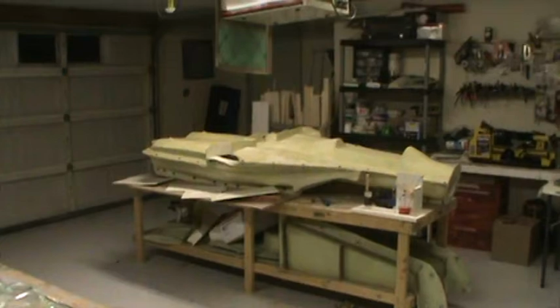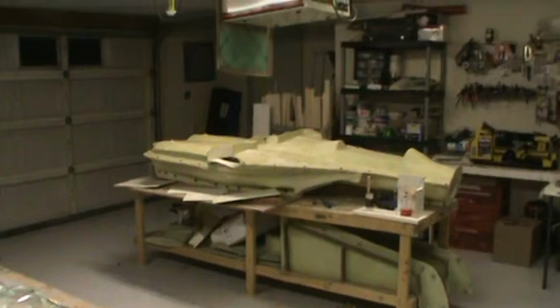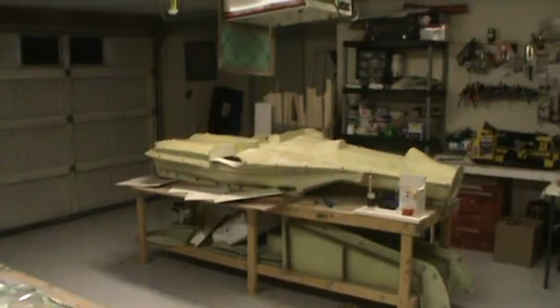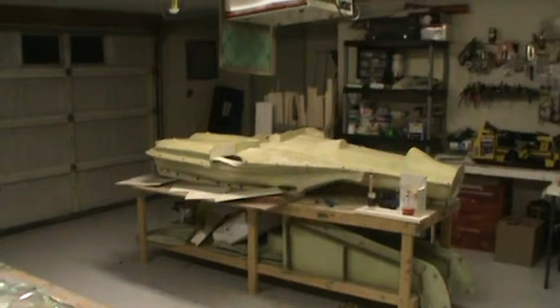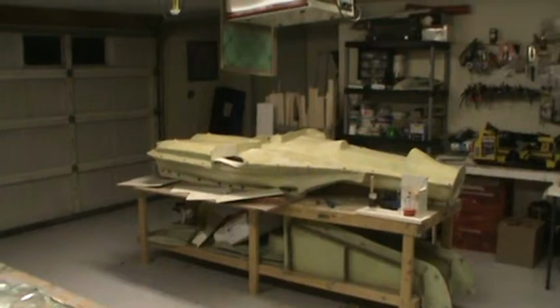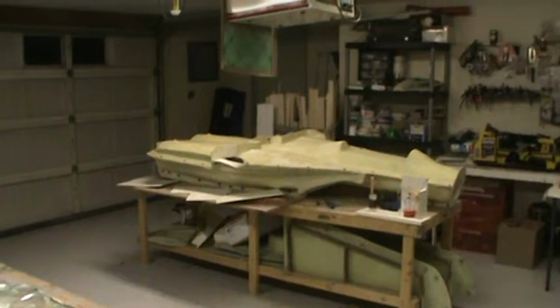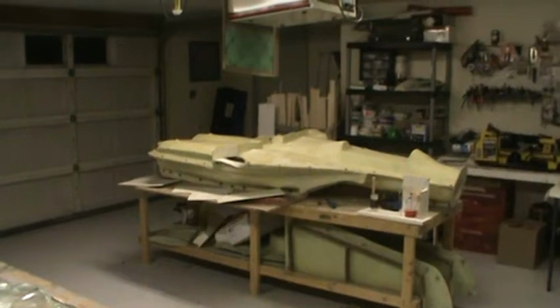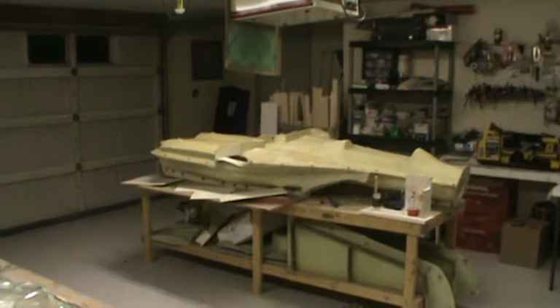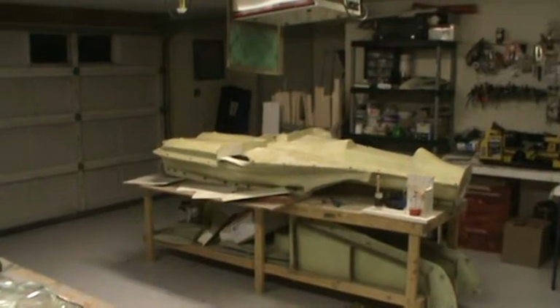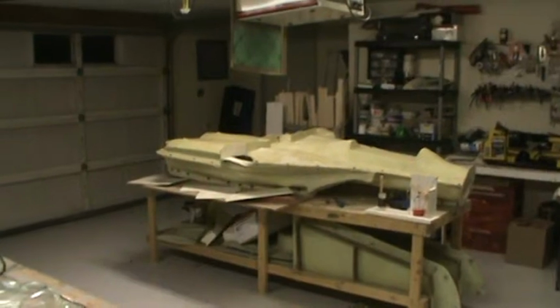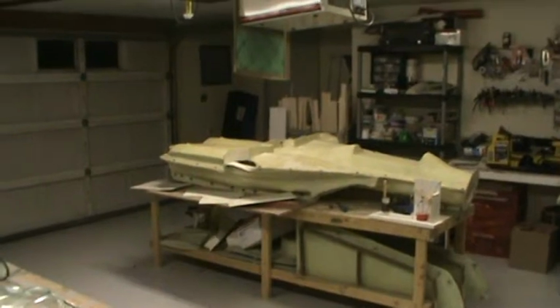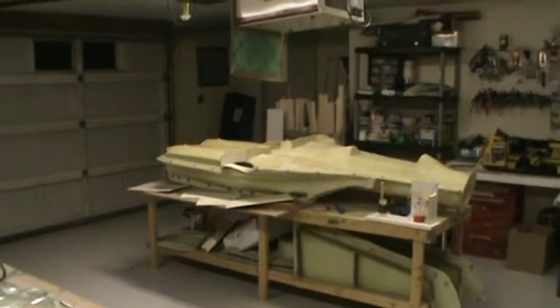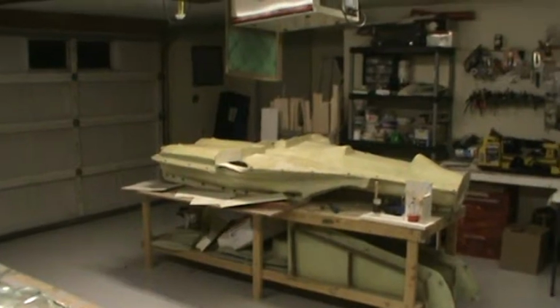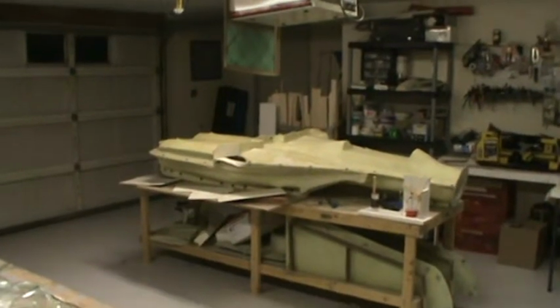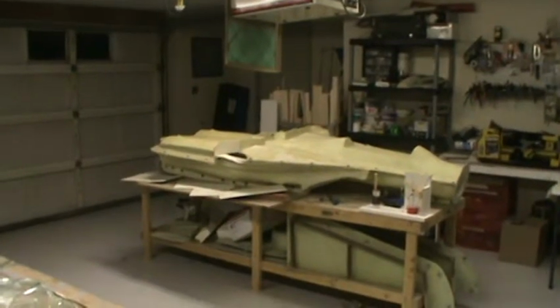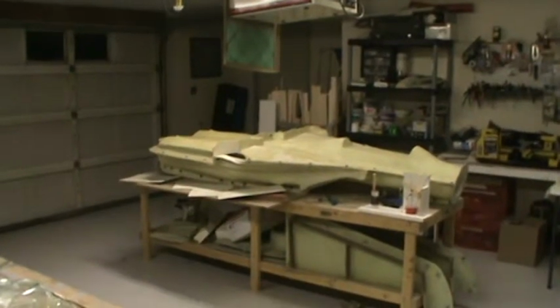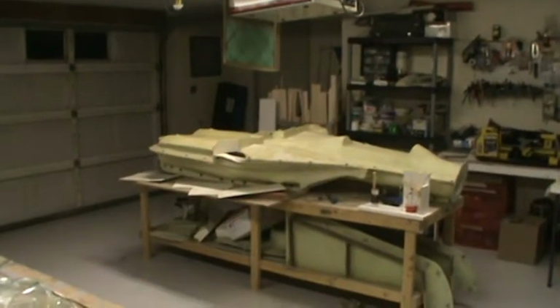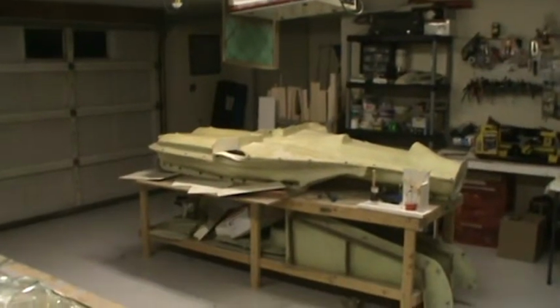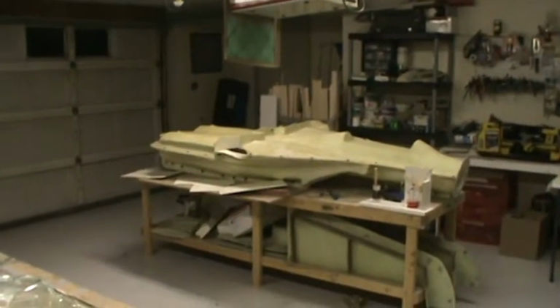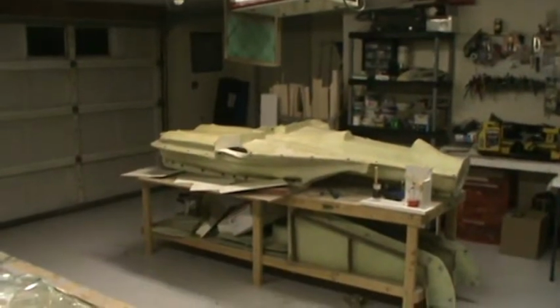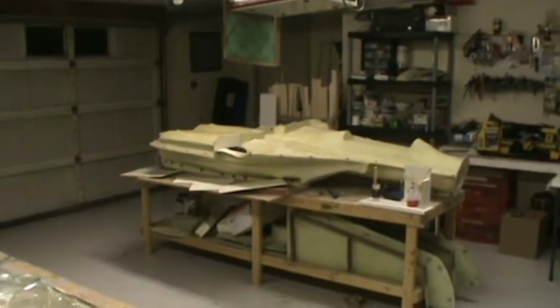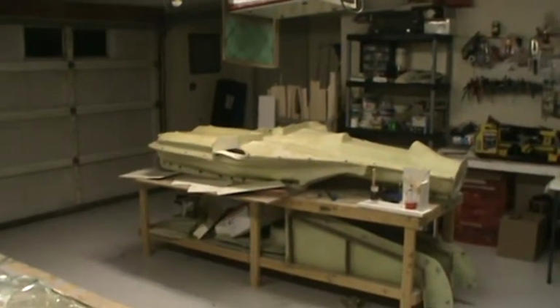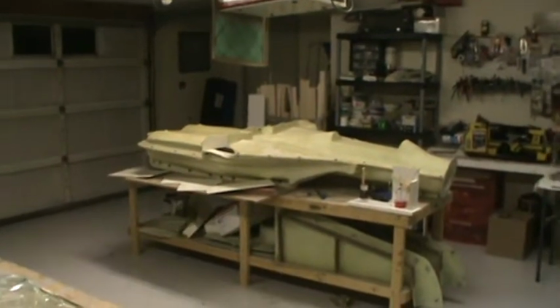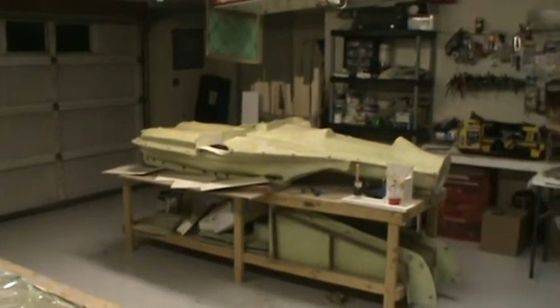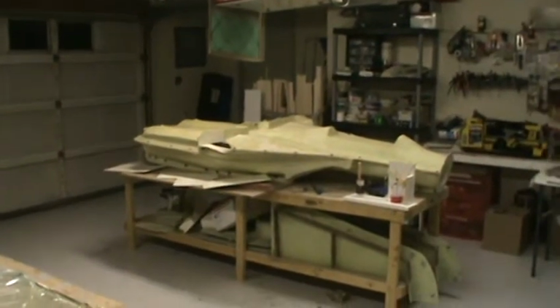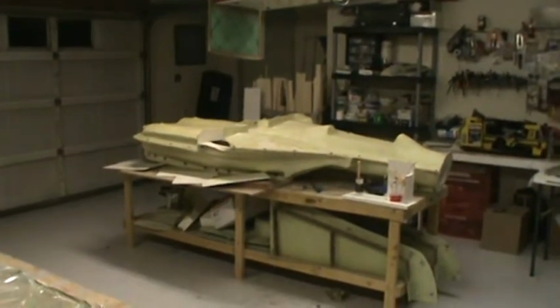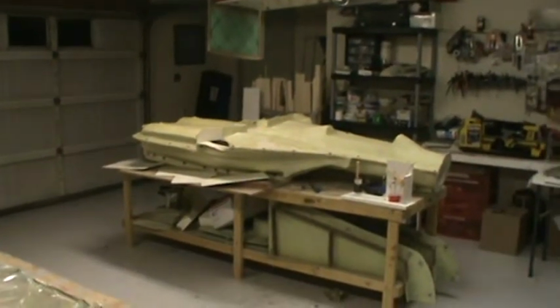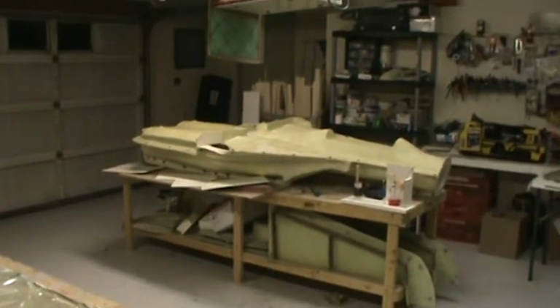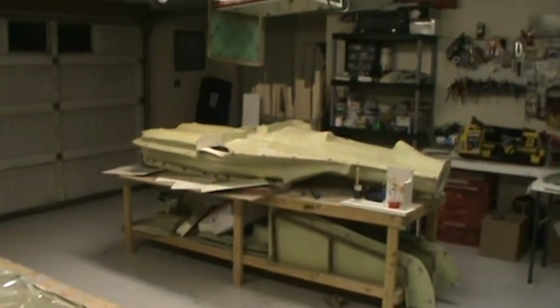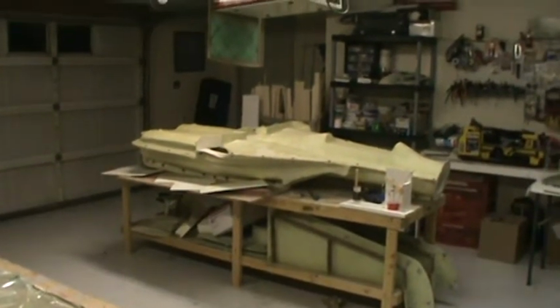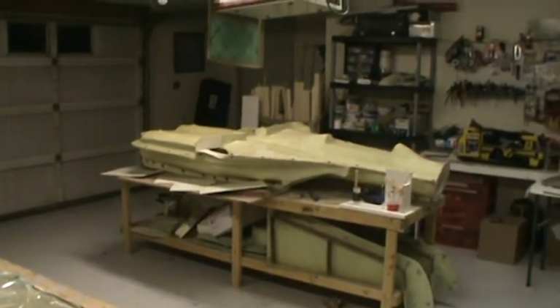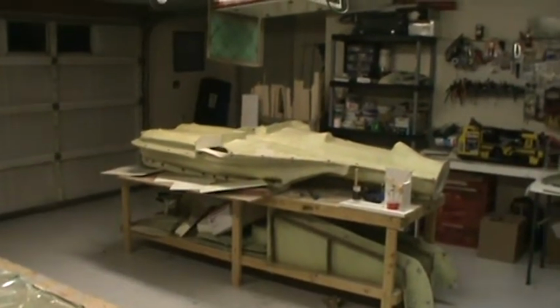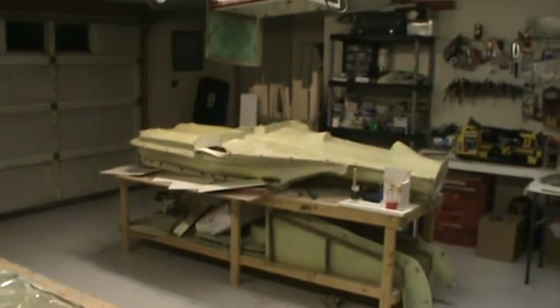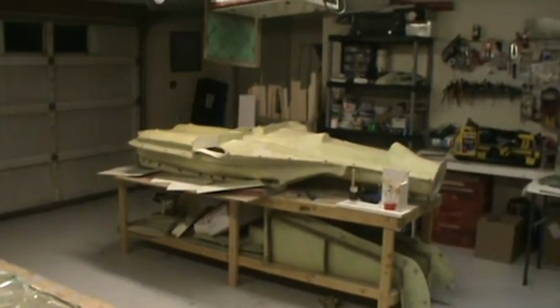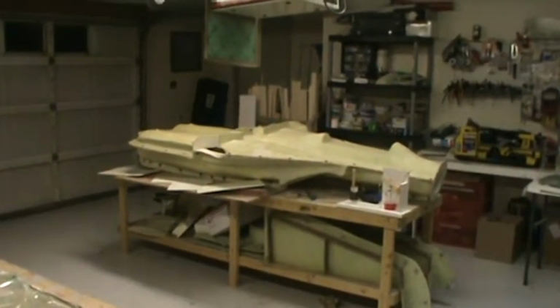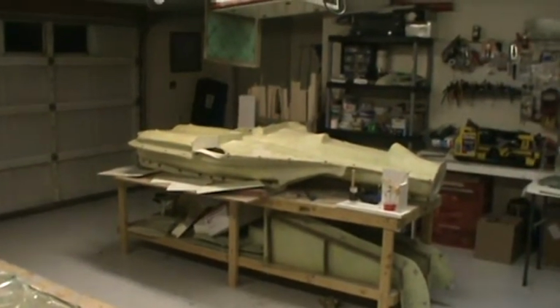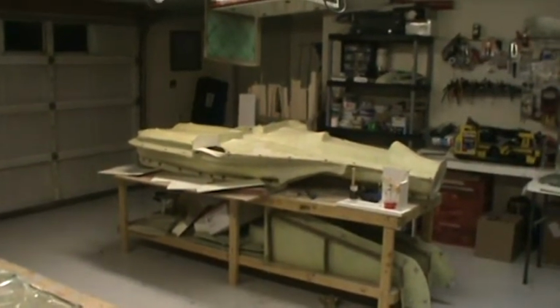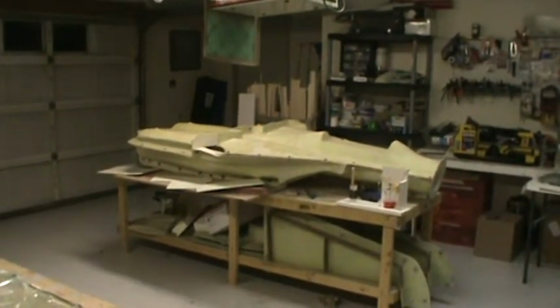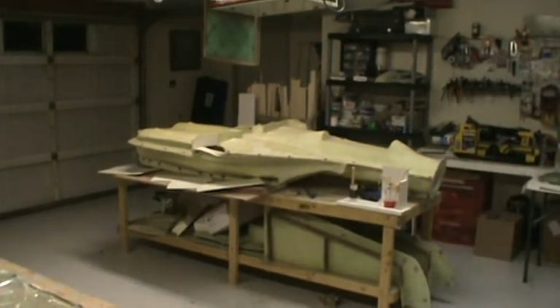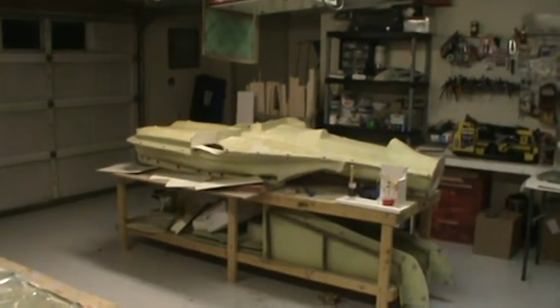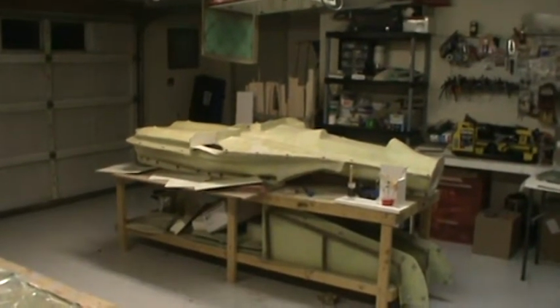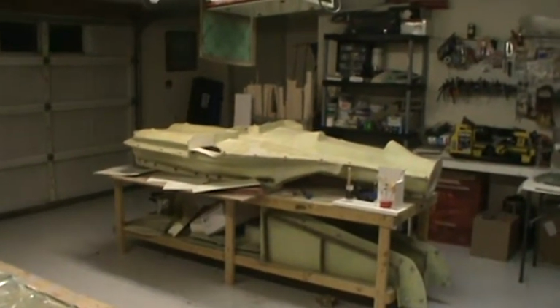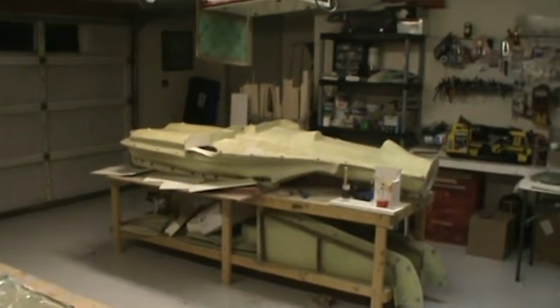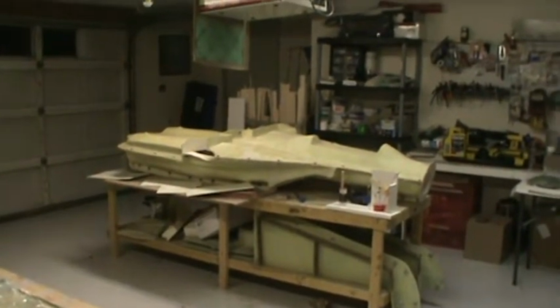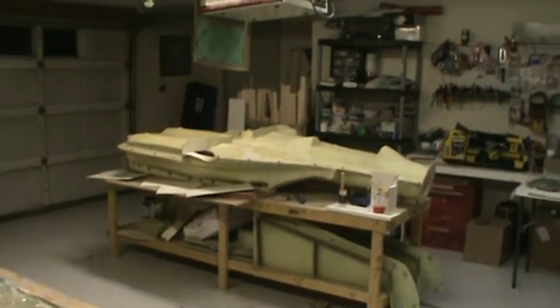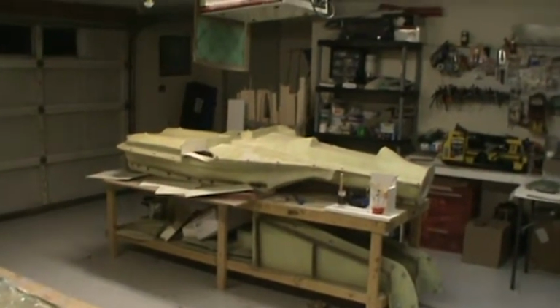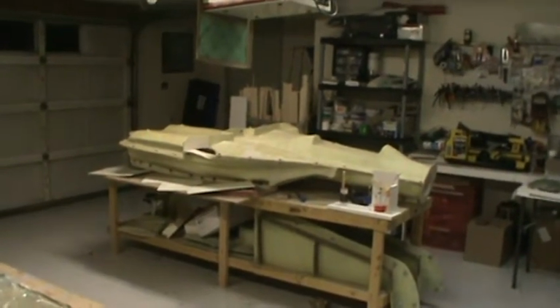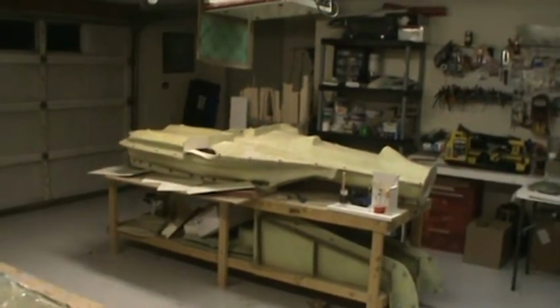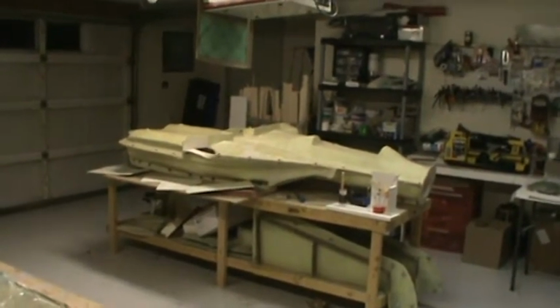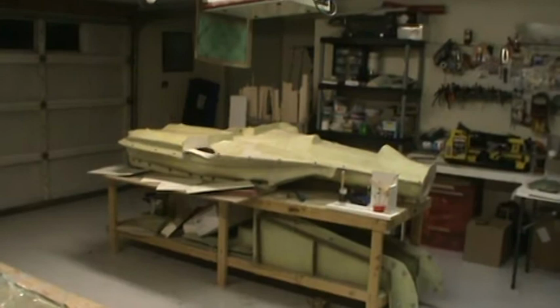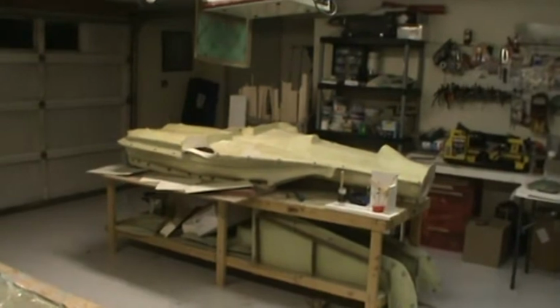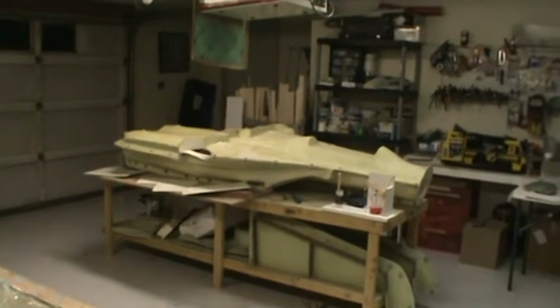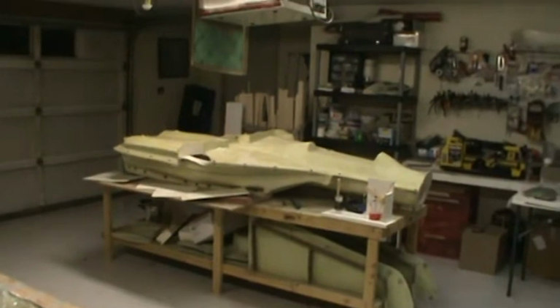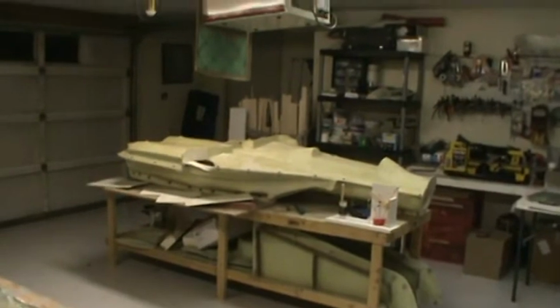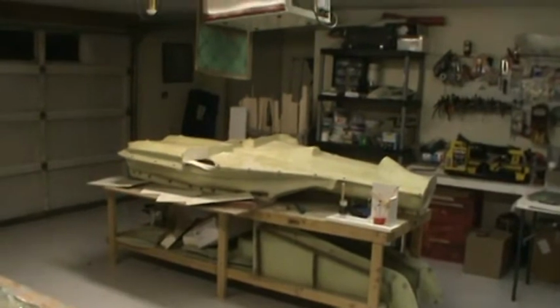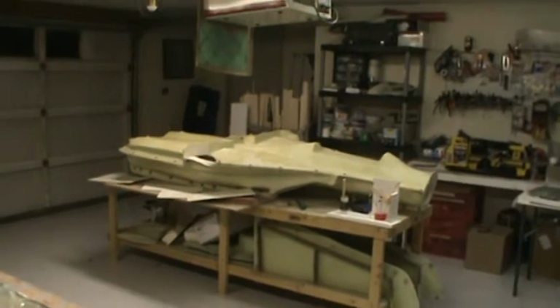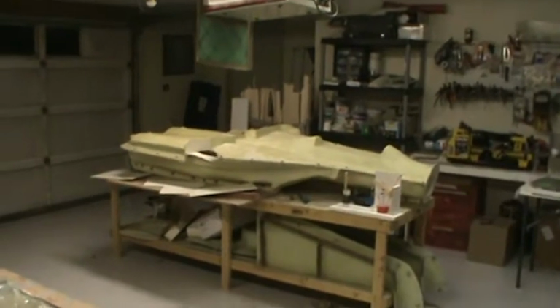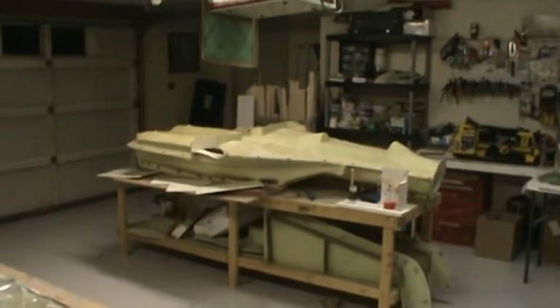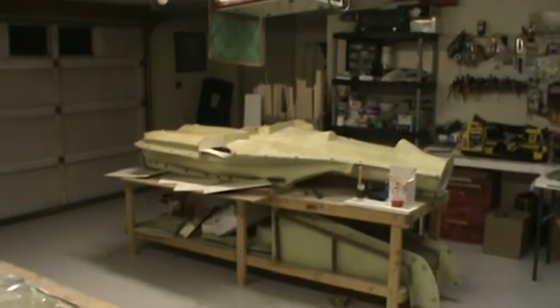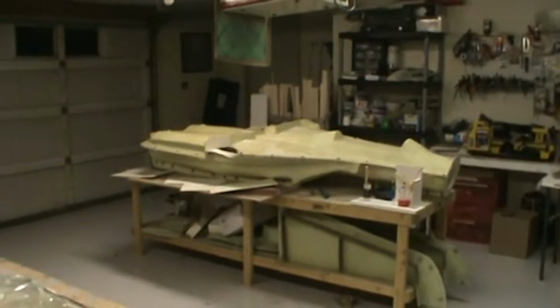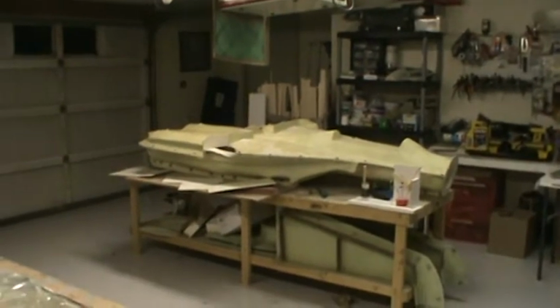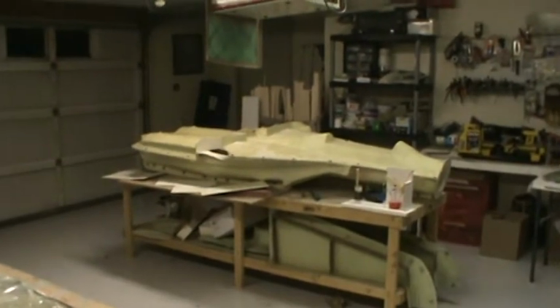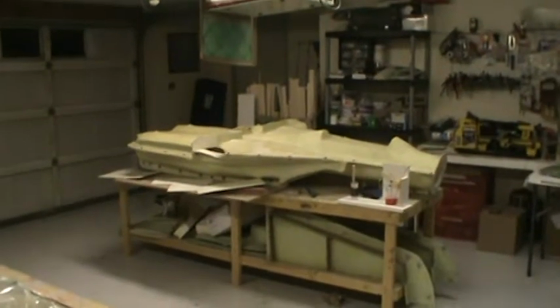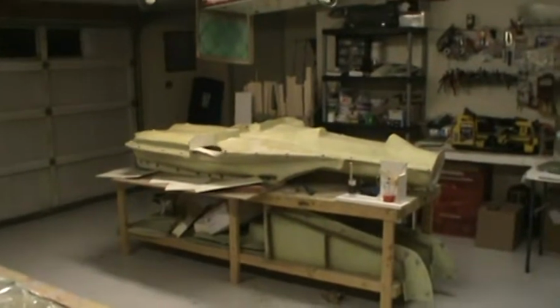Hello everybody! Welcome back to the shop and to how to build an F-14 Tomcat.